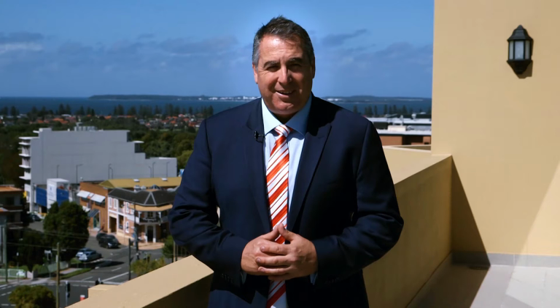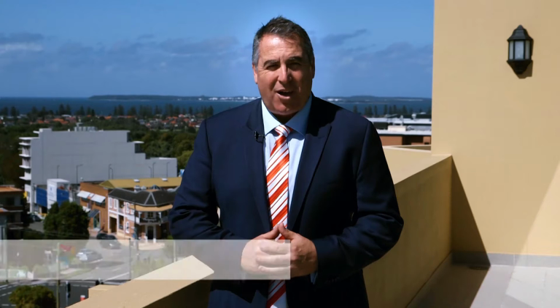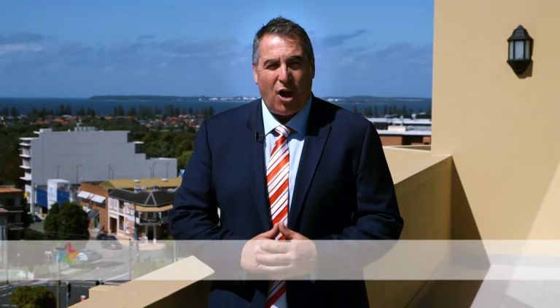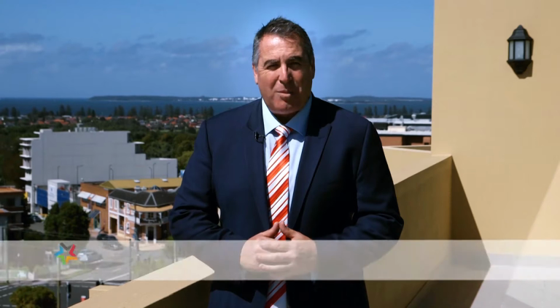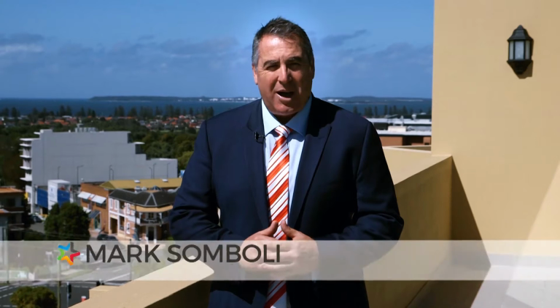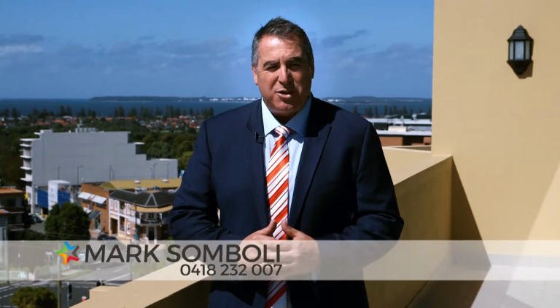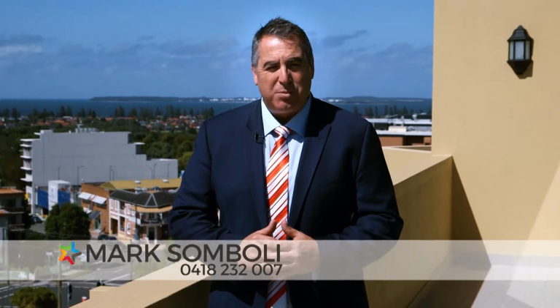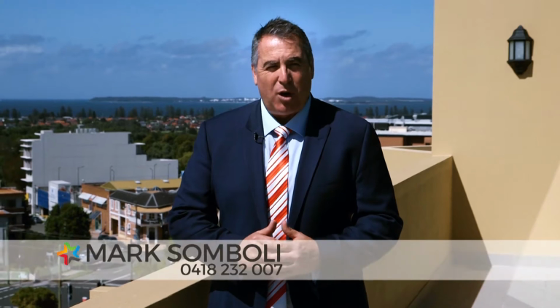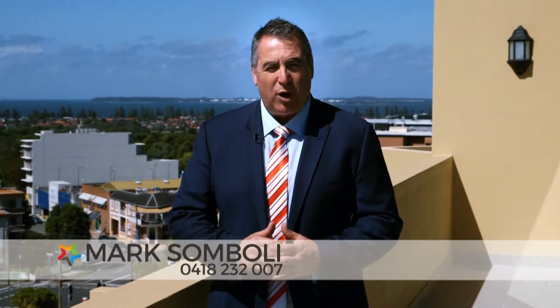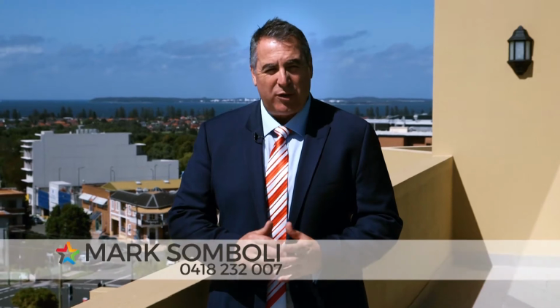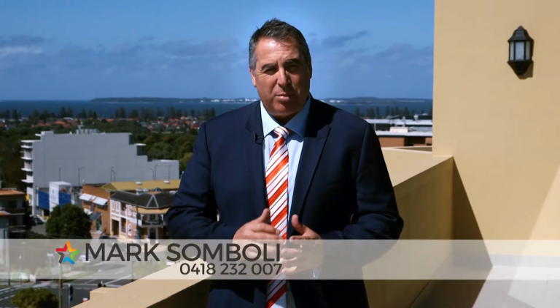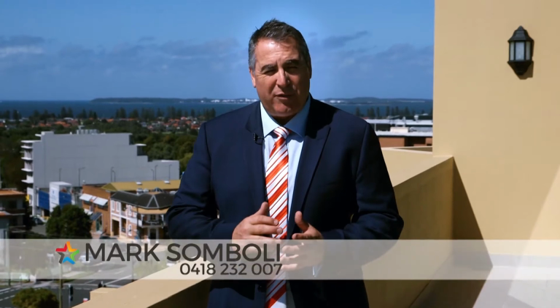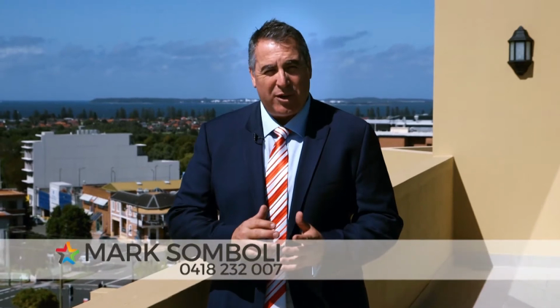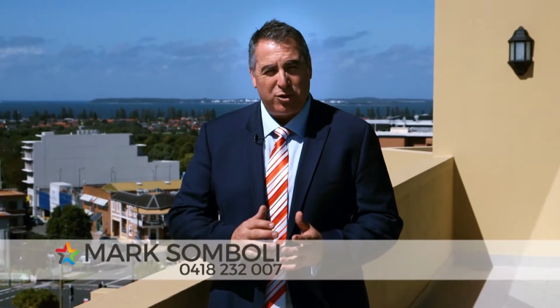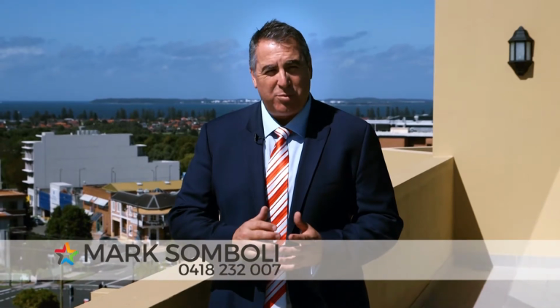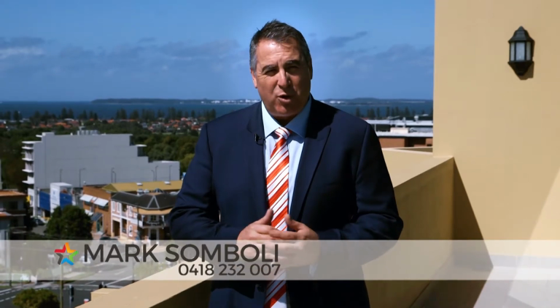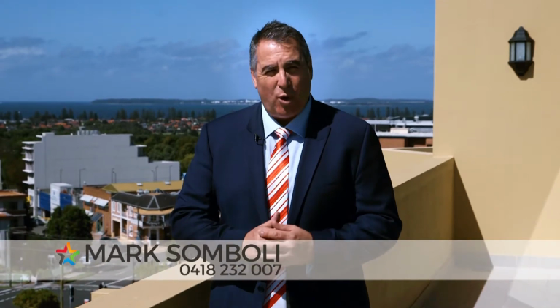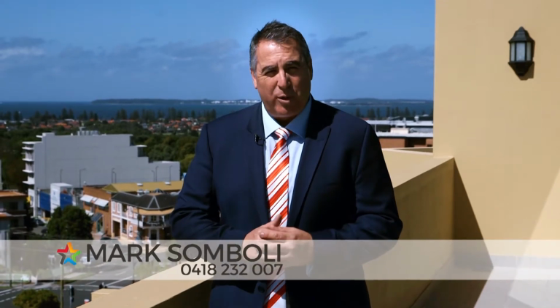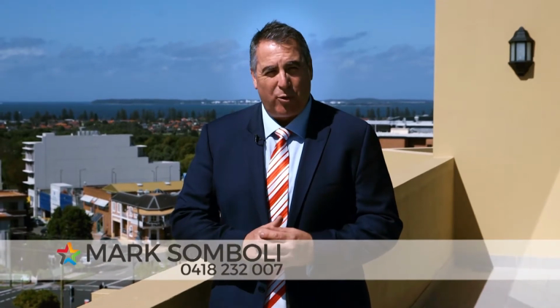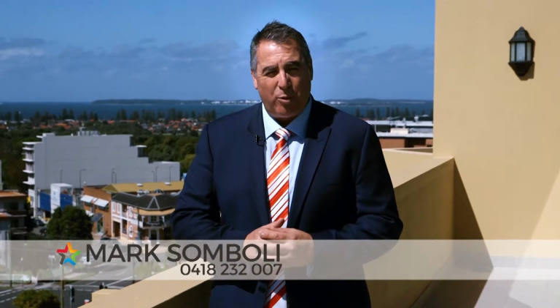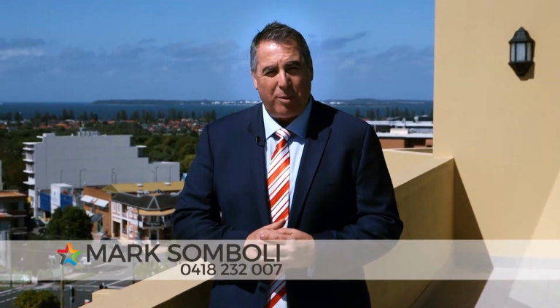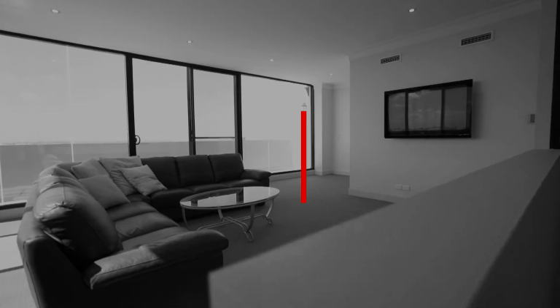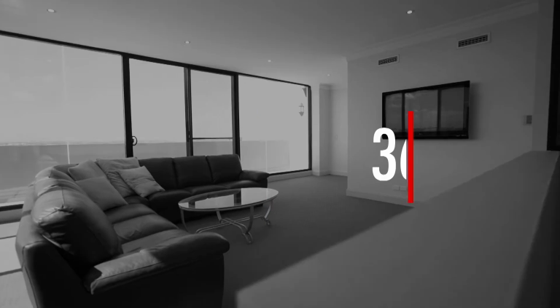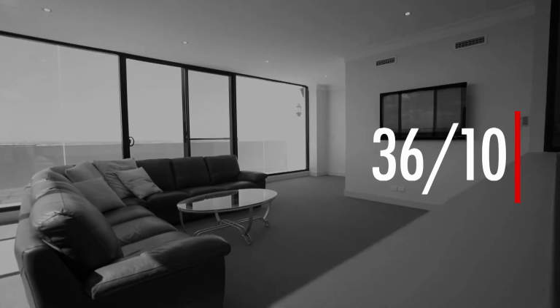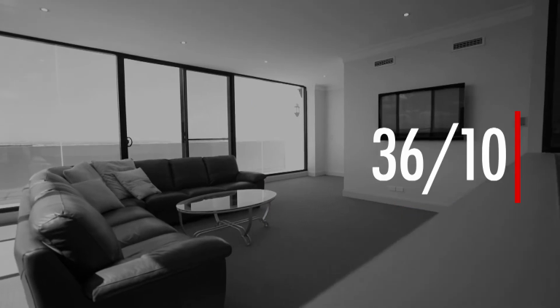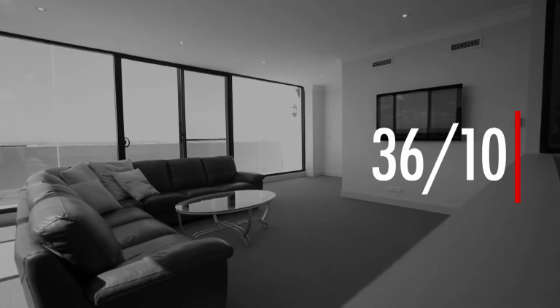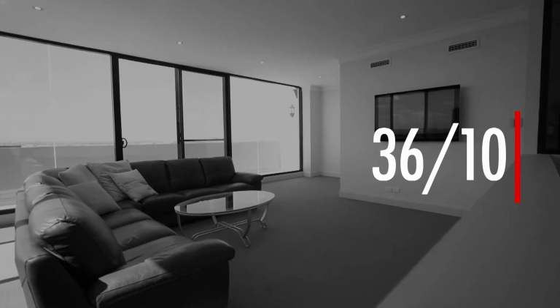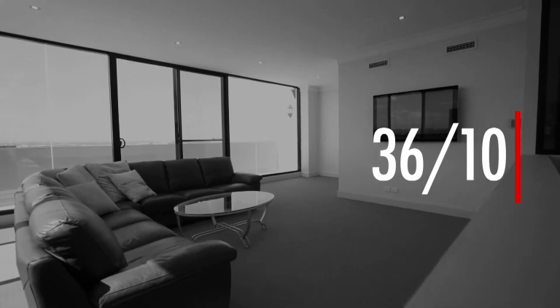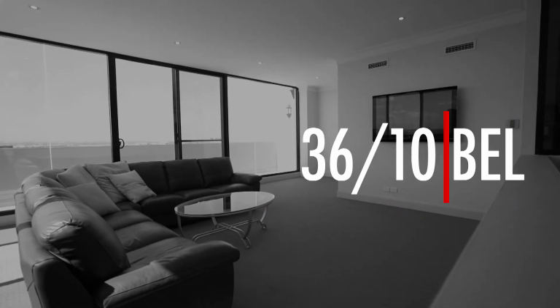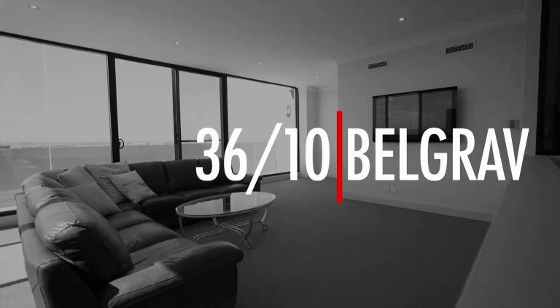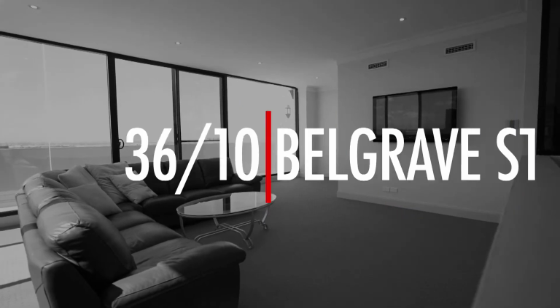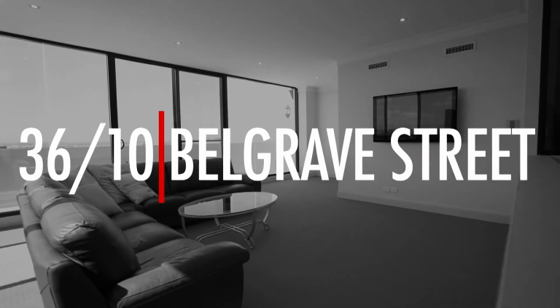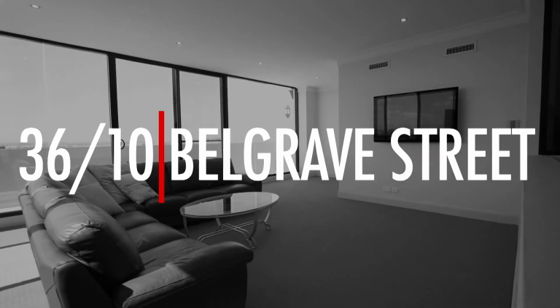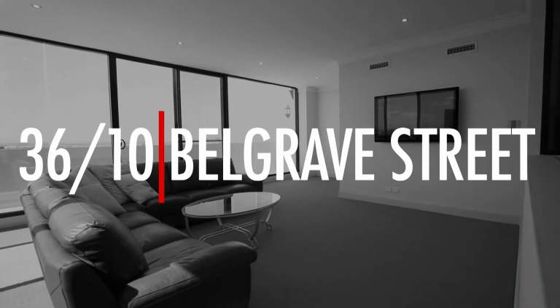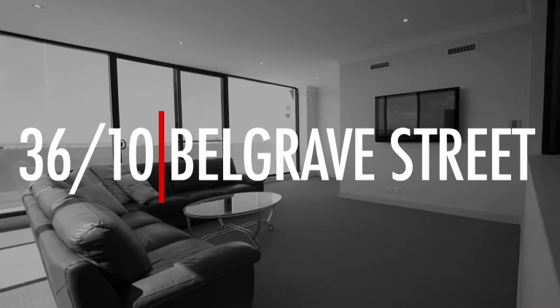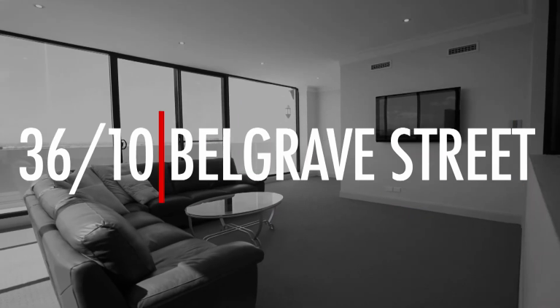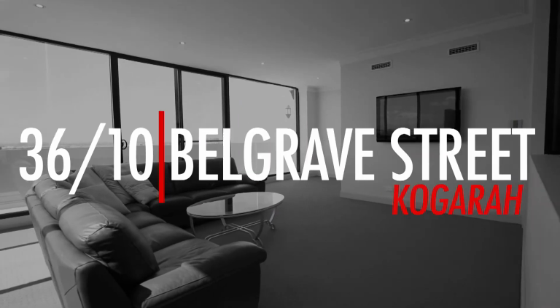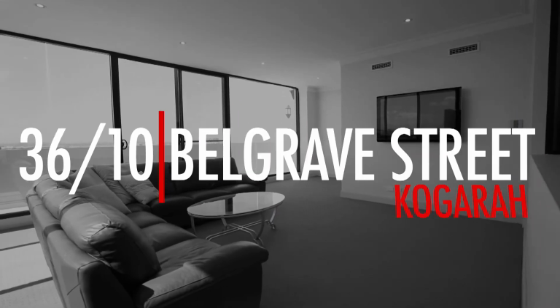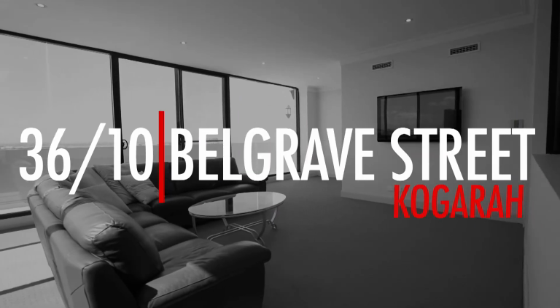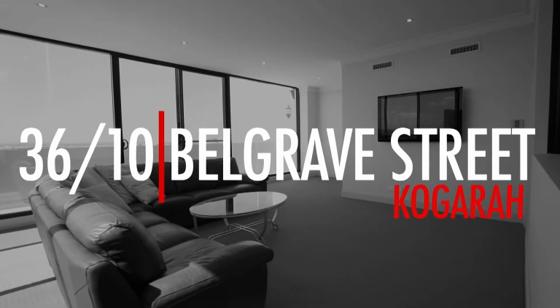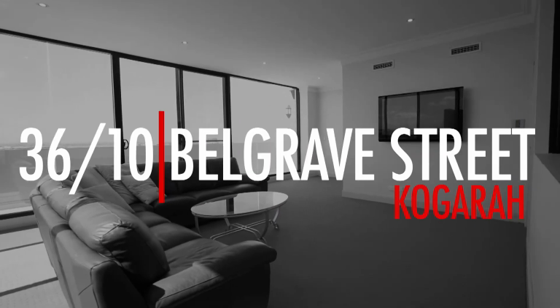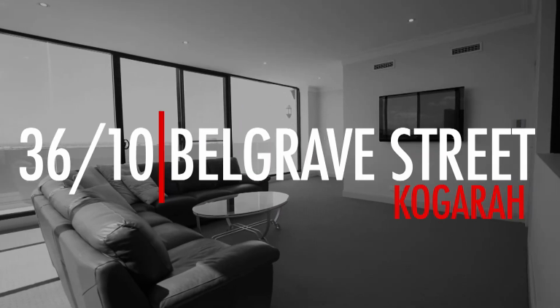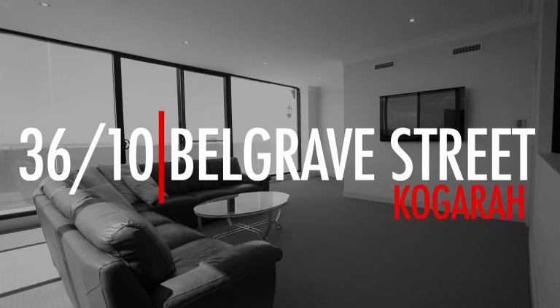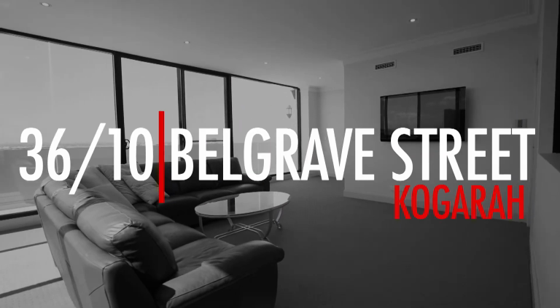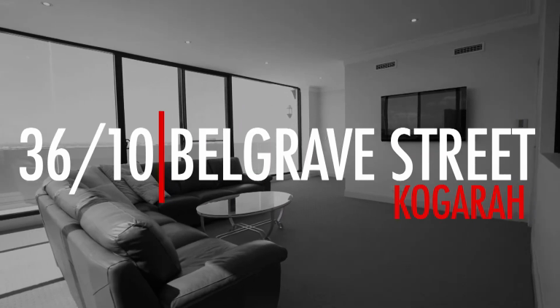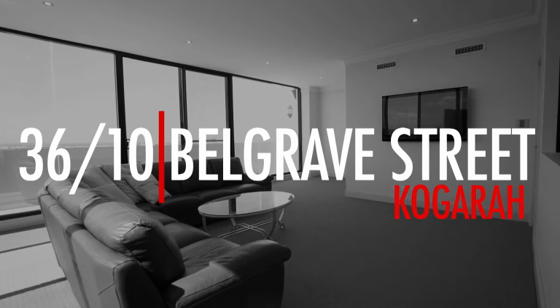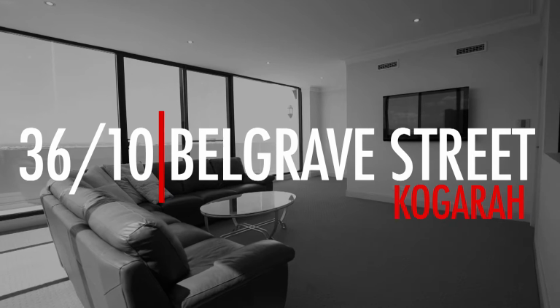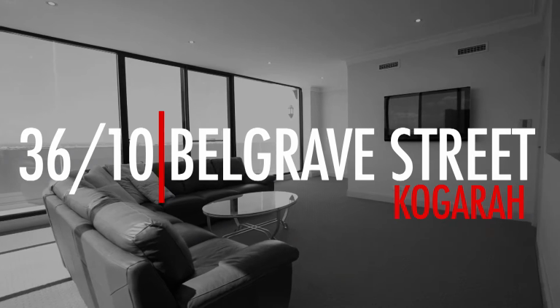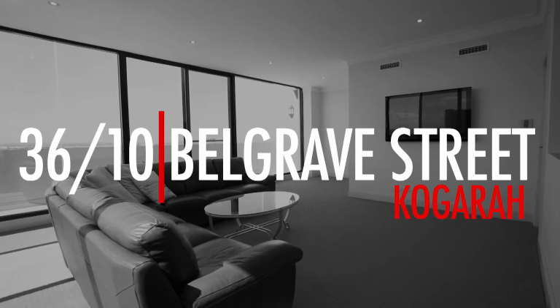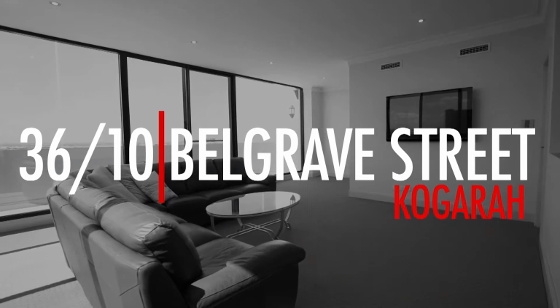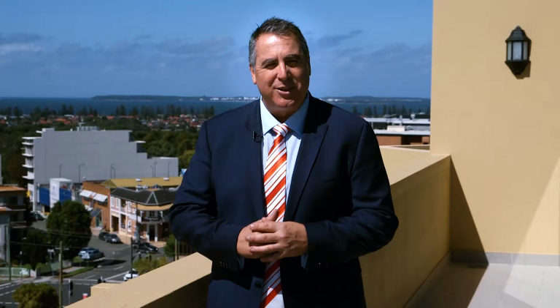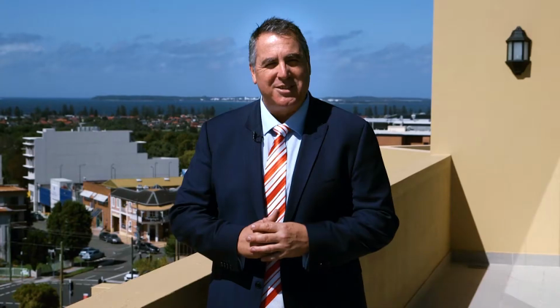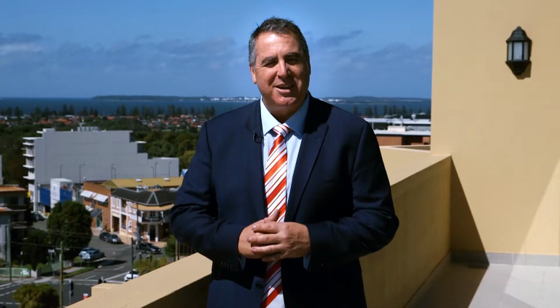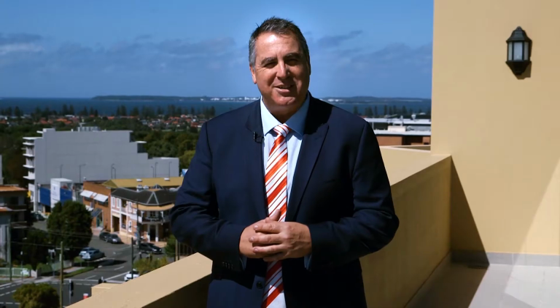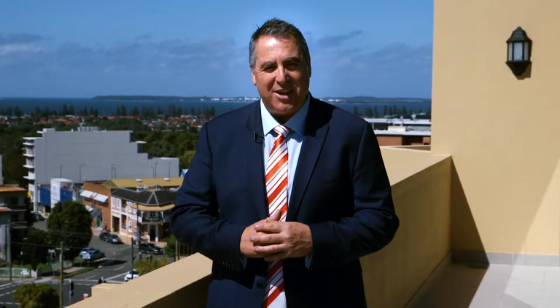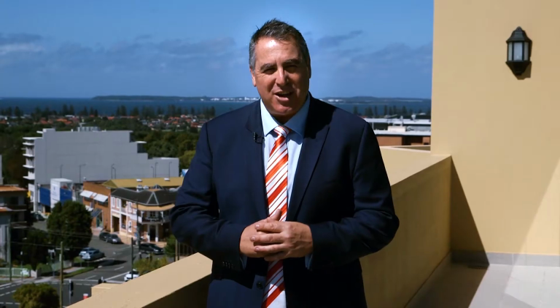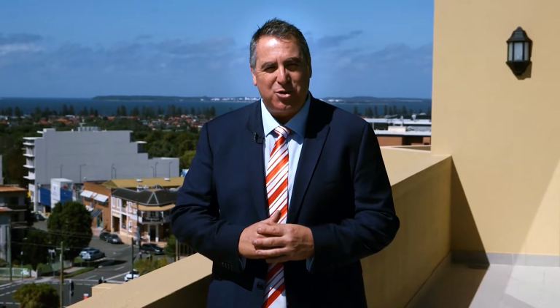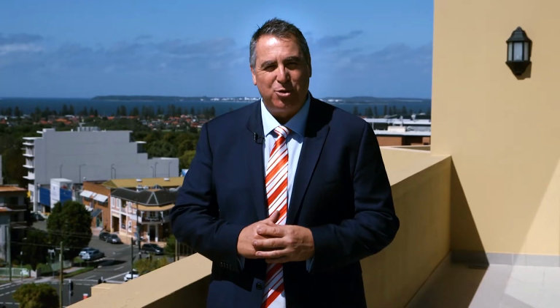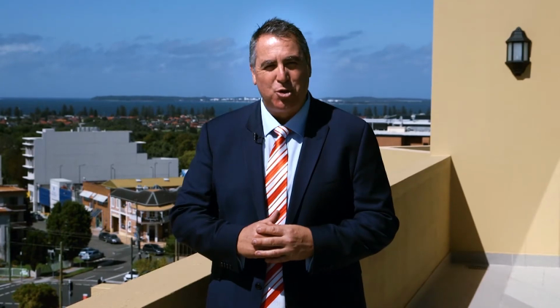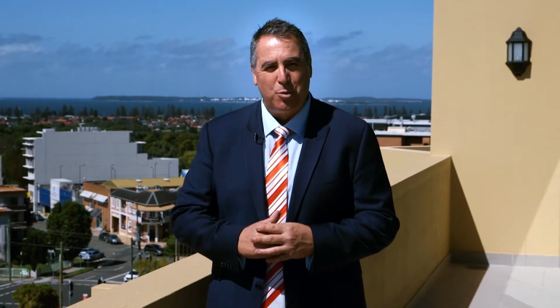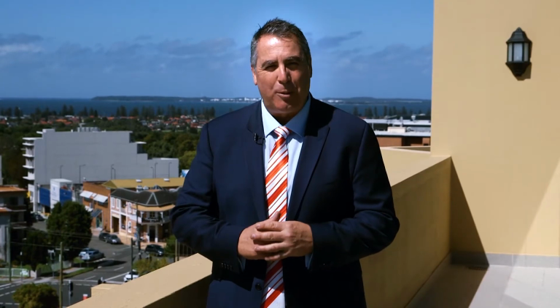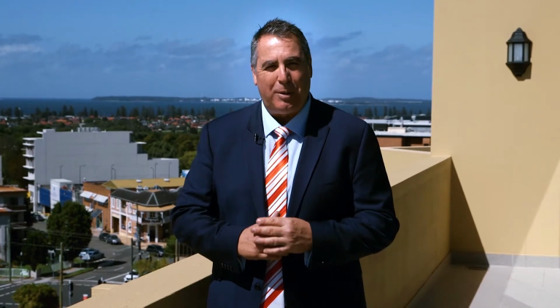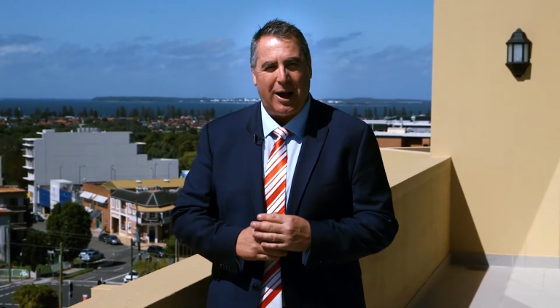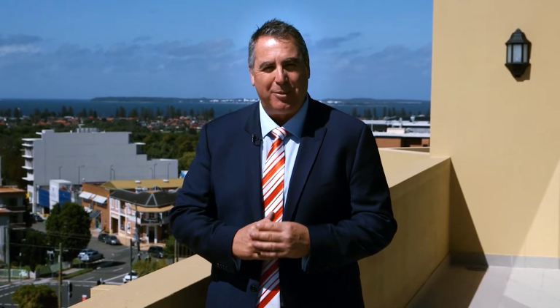Hi, I'm Mark Samboli from the Professionals Montgomery Group. I'm here at 36/10 Belgrave Street, Coggera. Let's go take a look at this sensational super apartment.